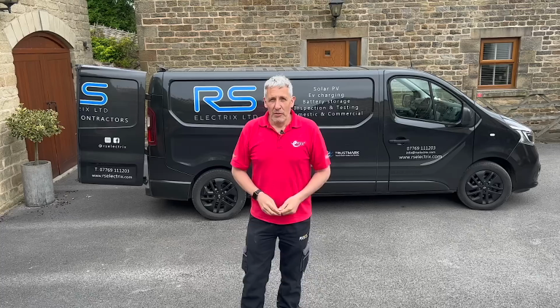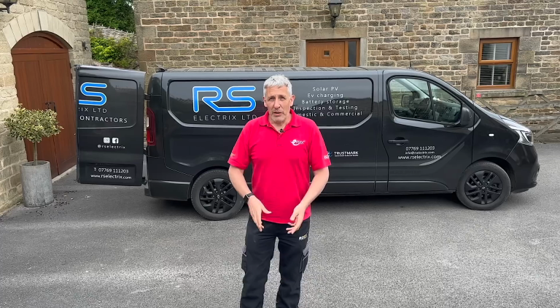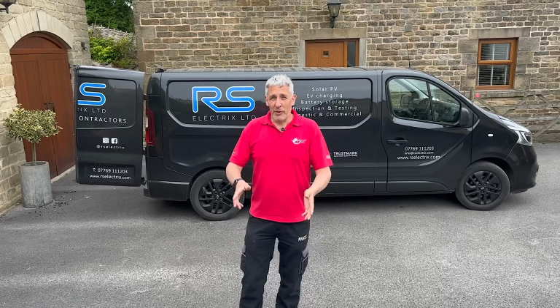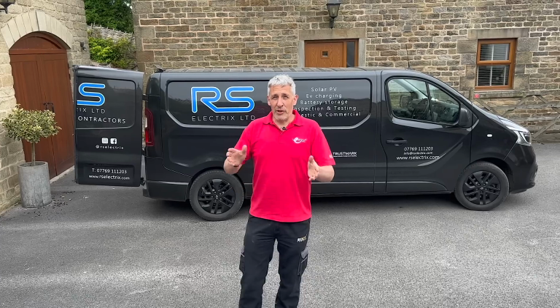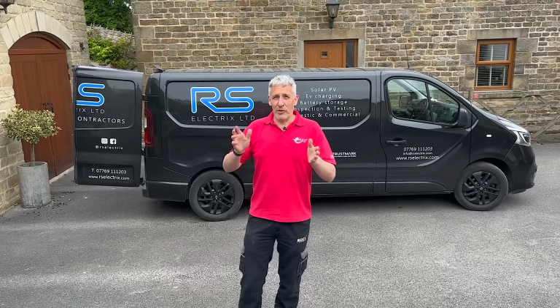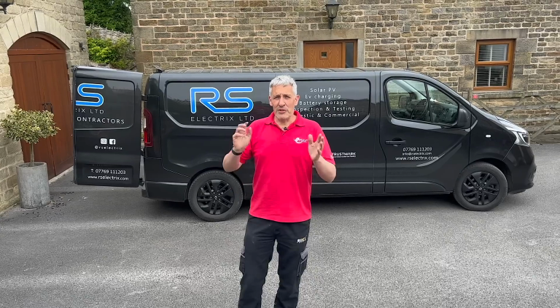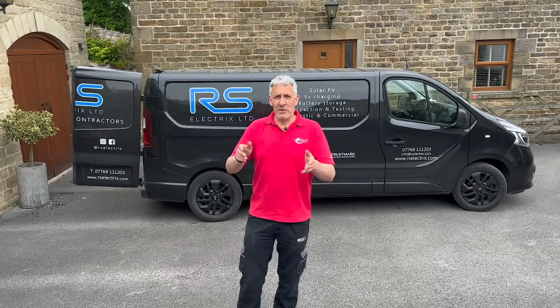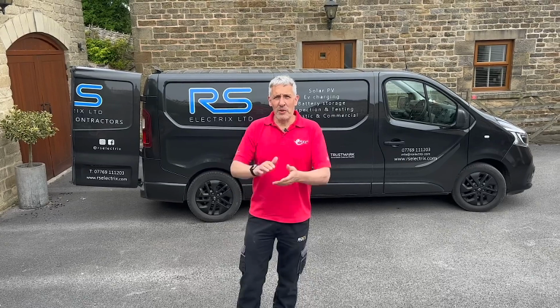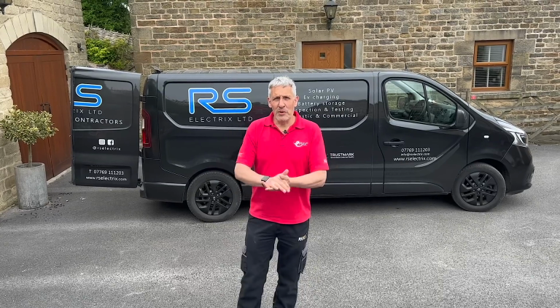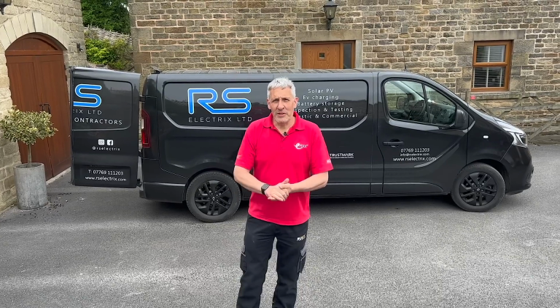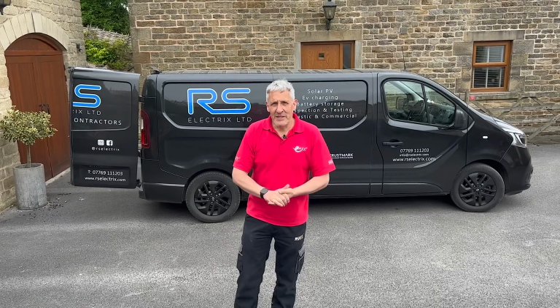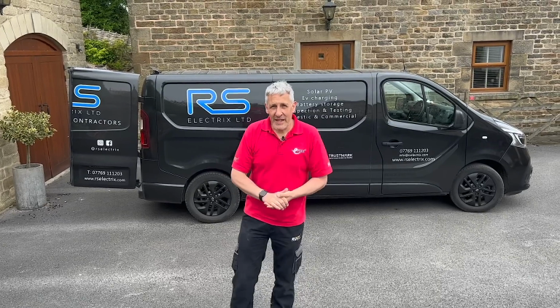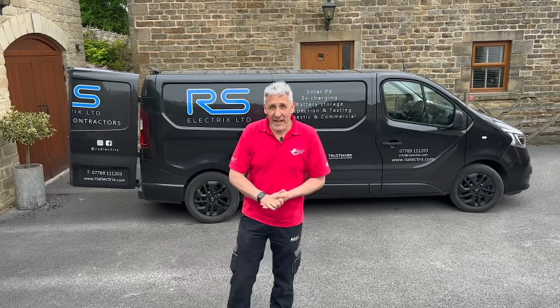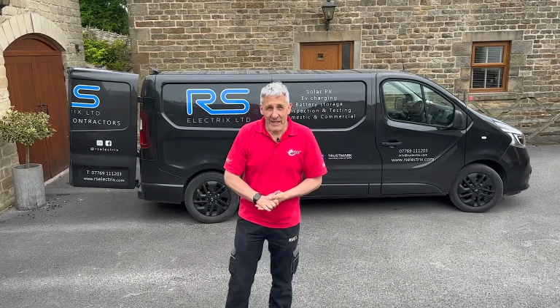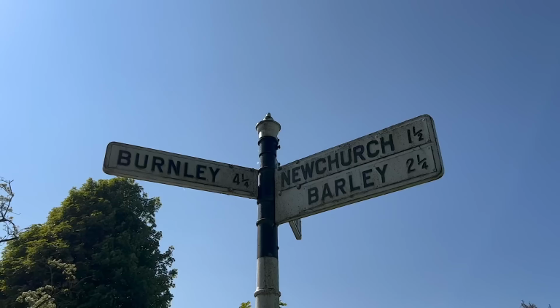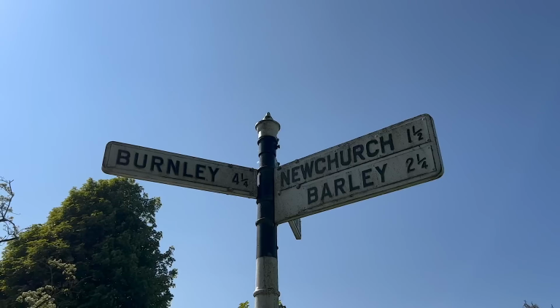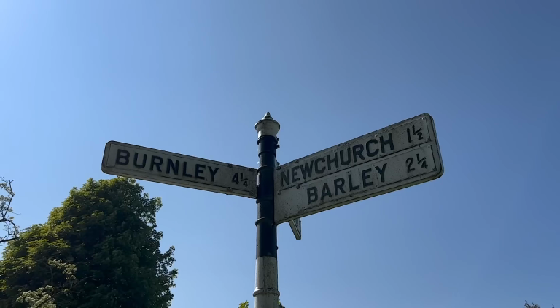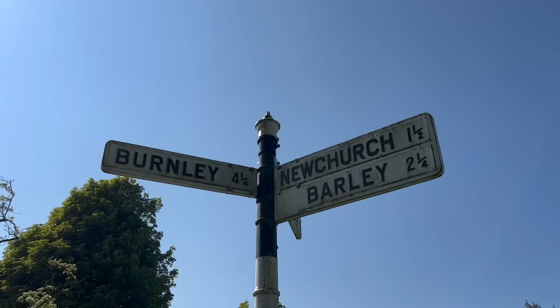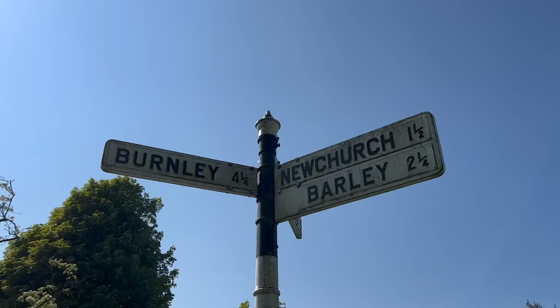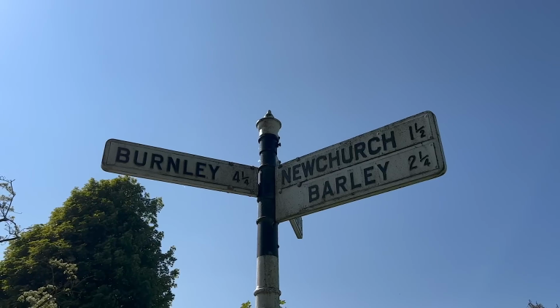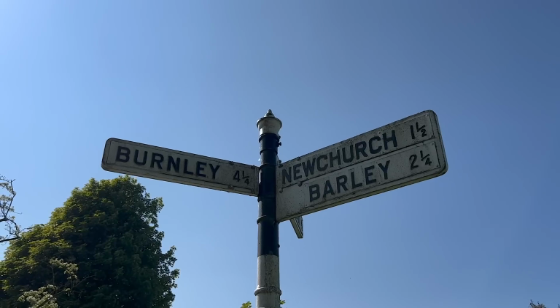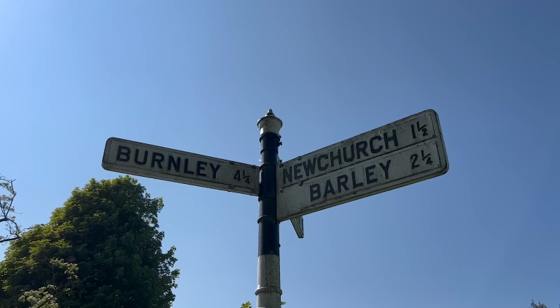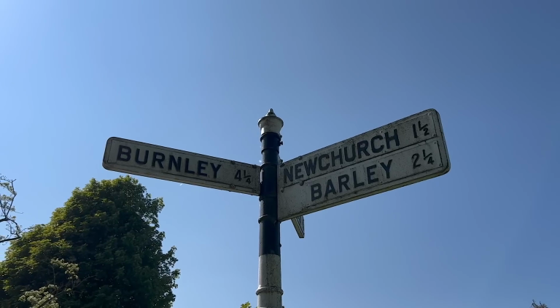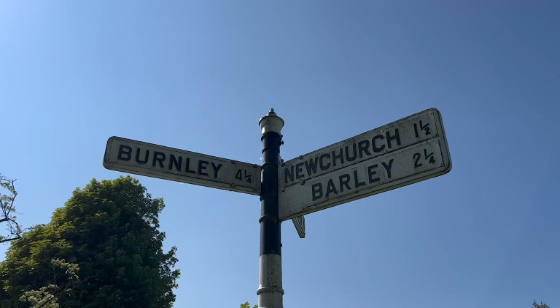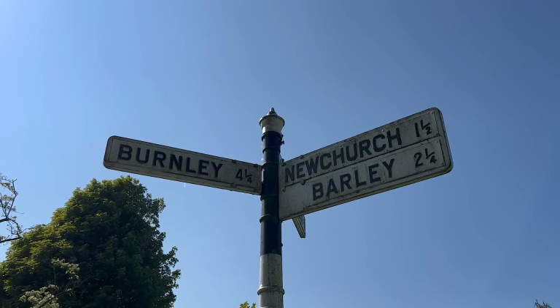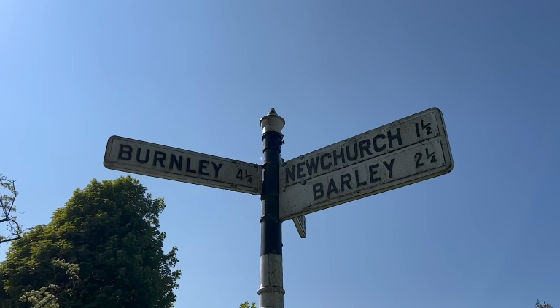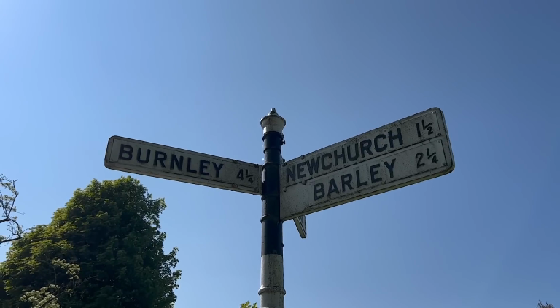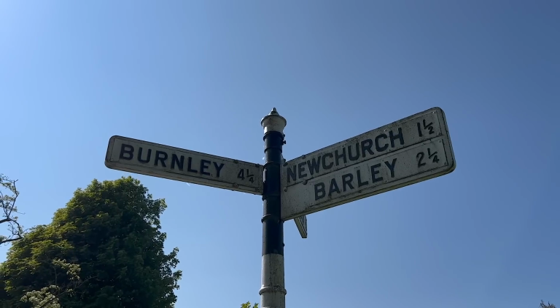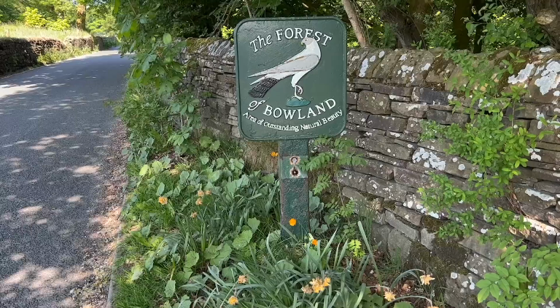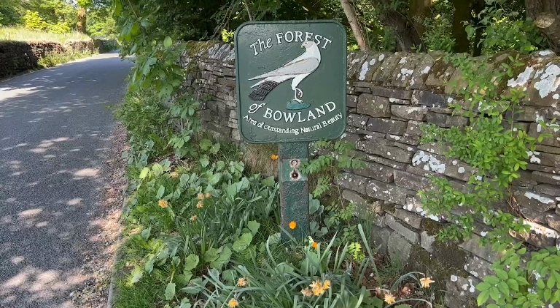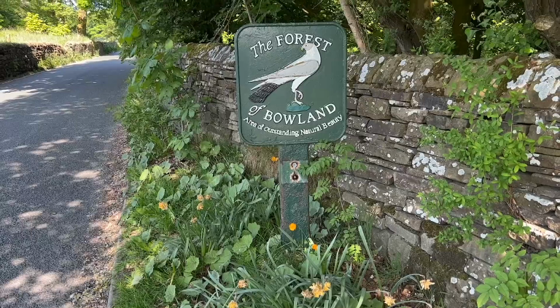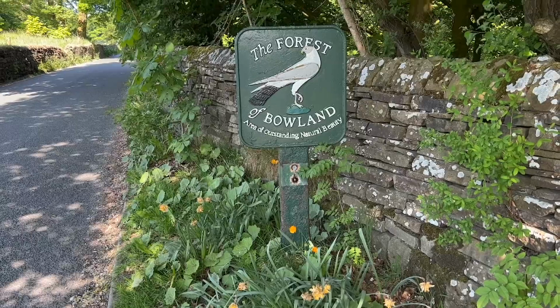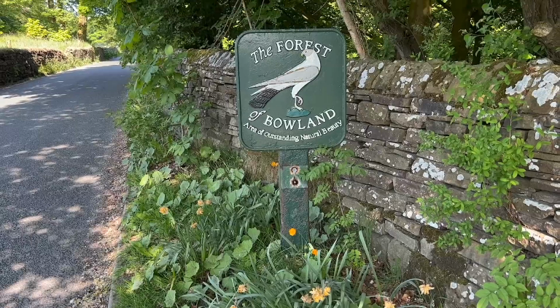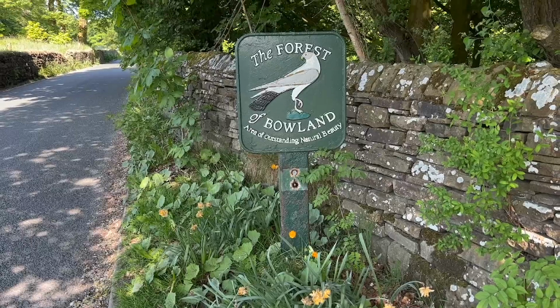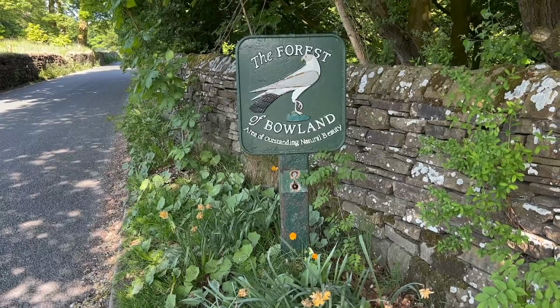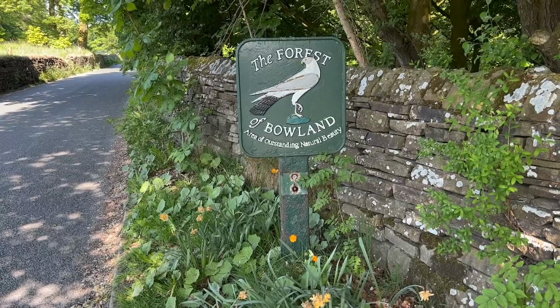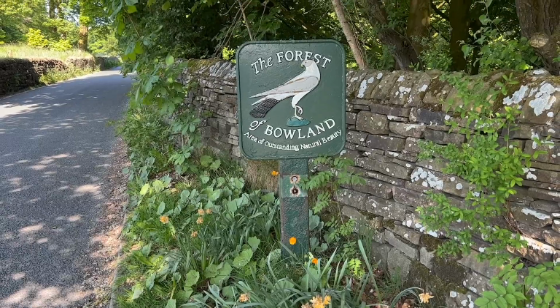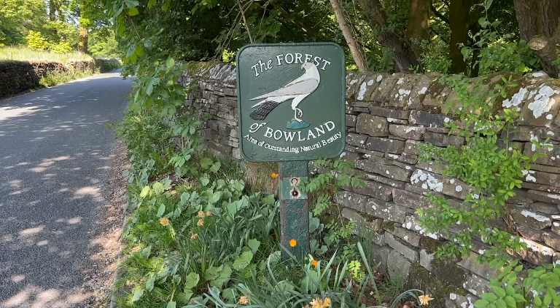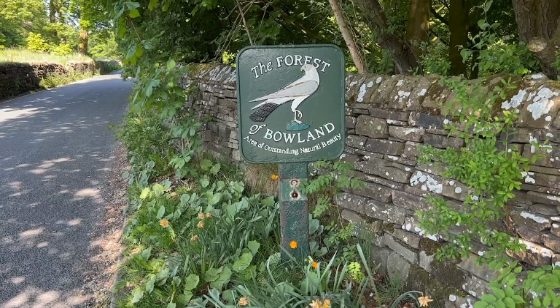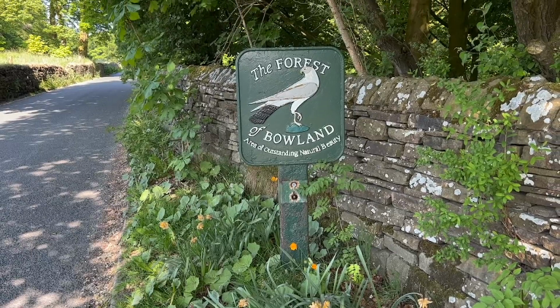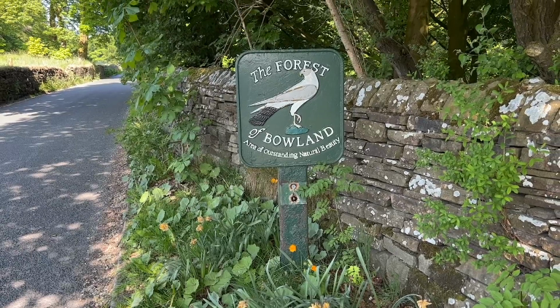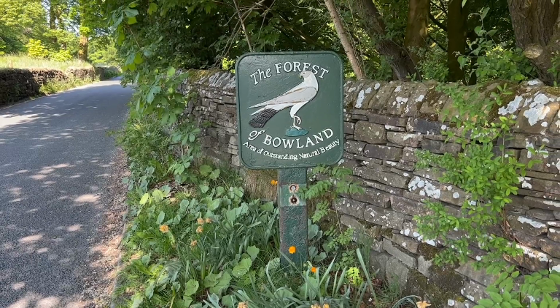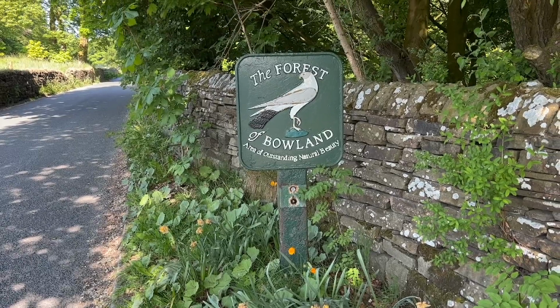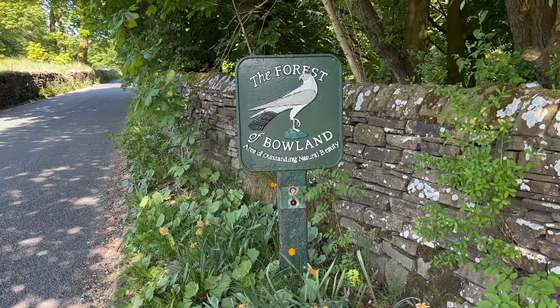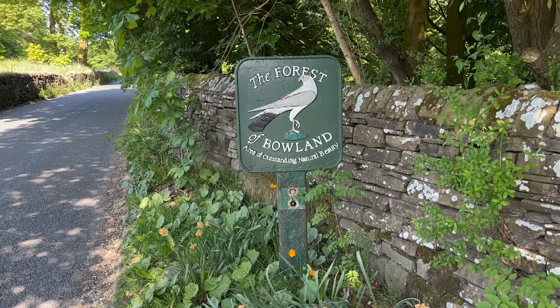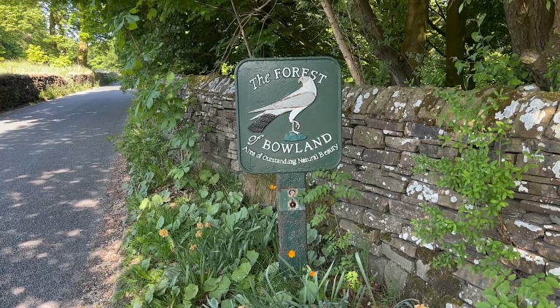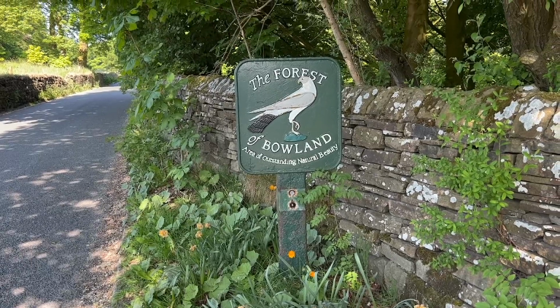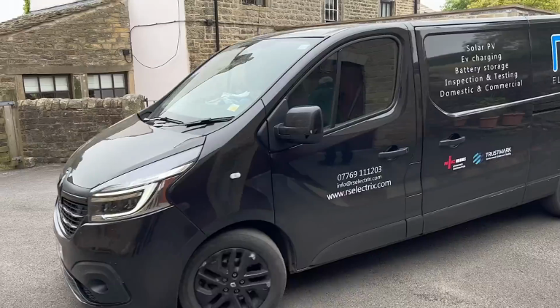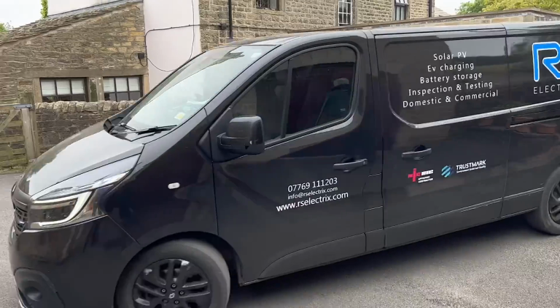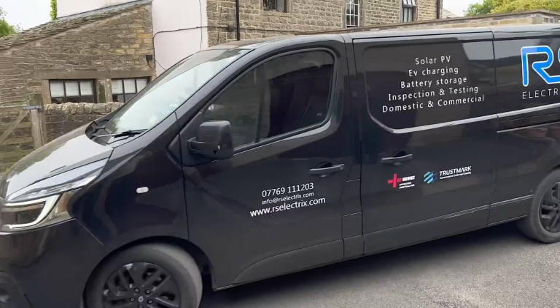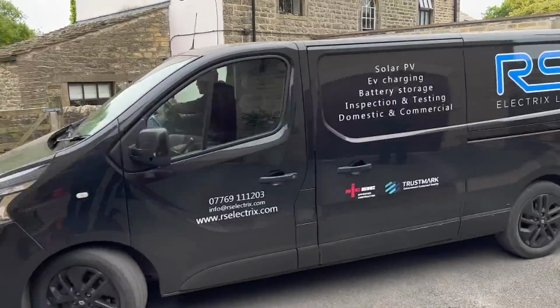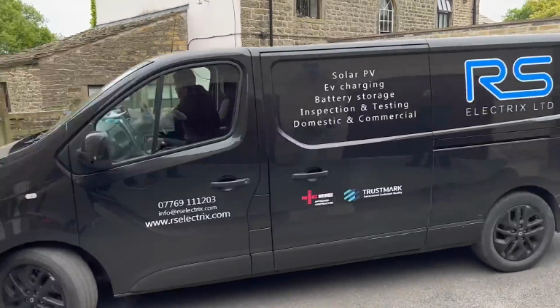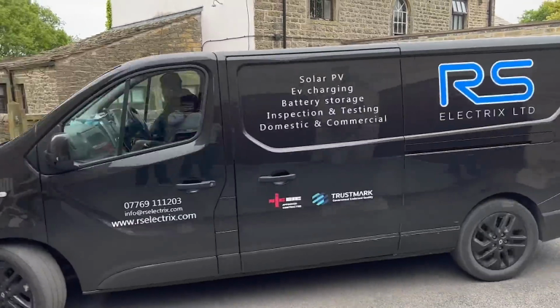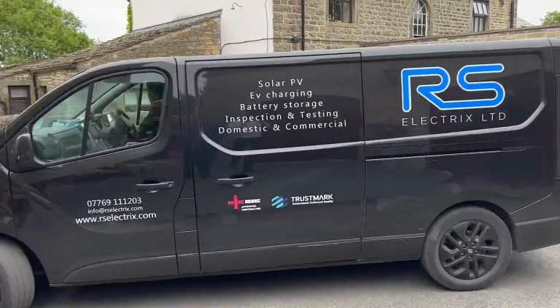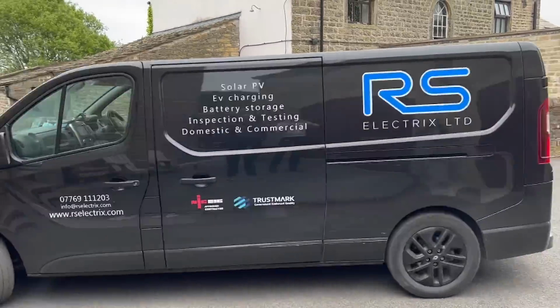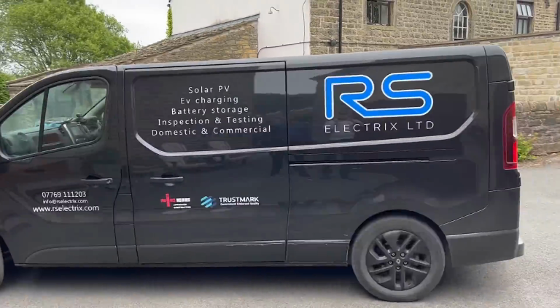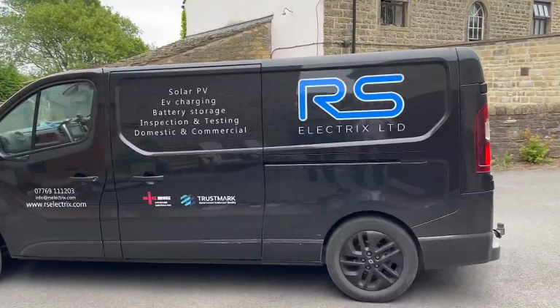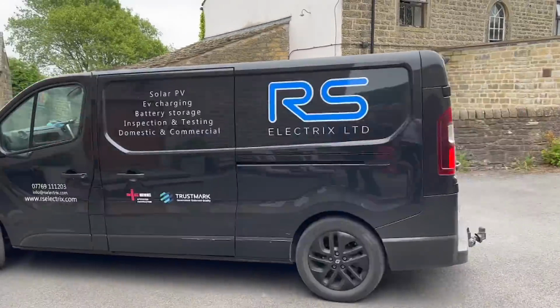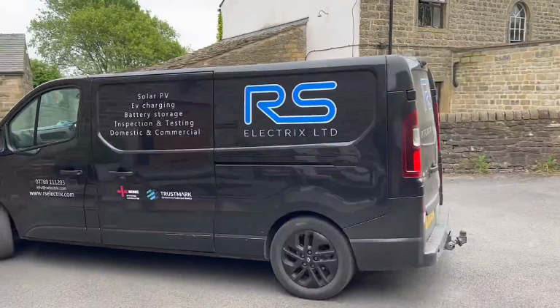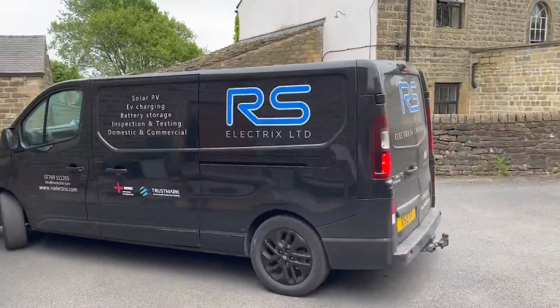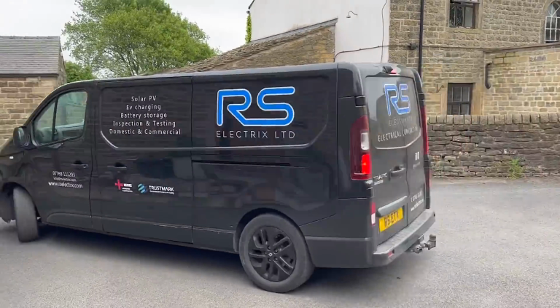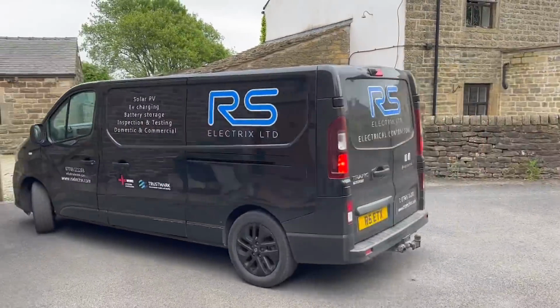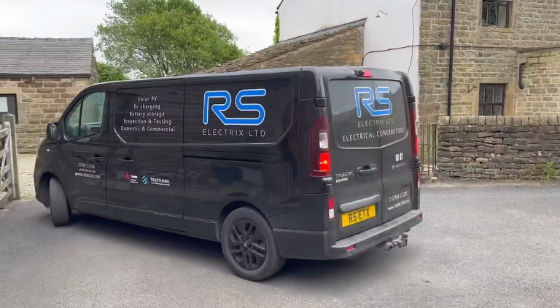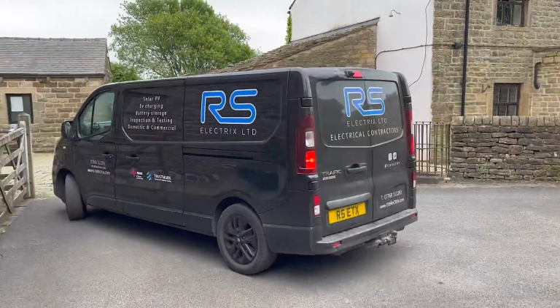We're across the border today in sunny Lancashire. We were promised sun, but that's what you get in Lancashire. It is sunny in Yorkshire.